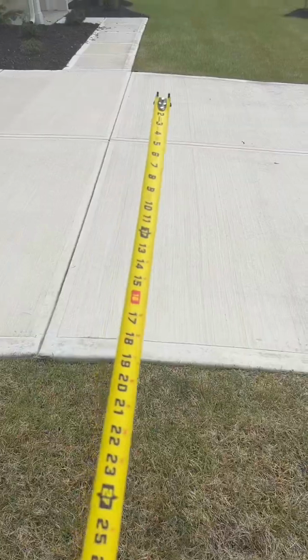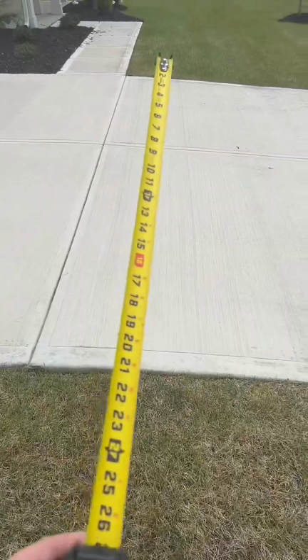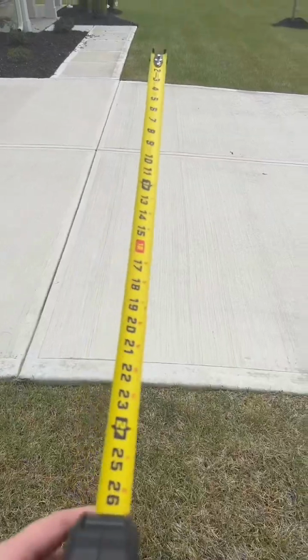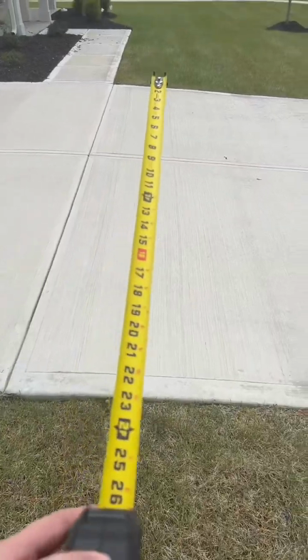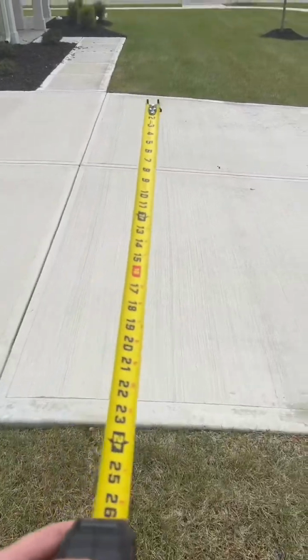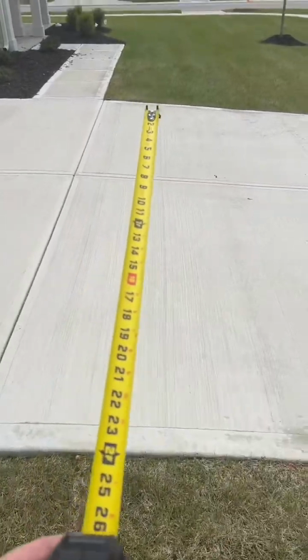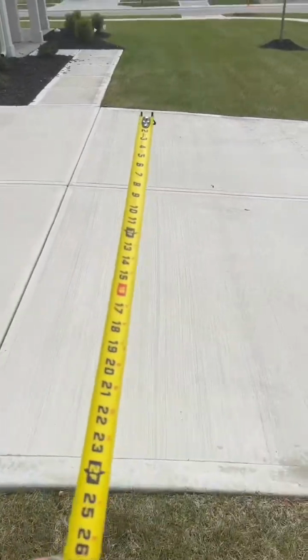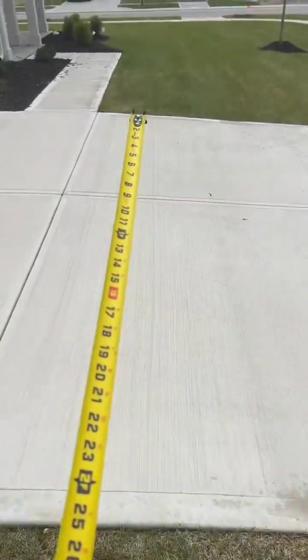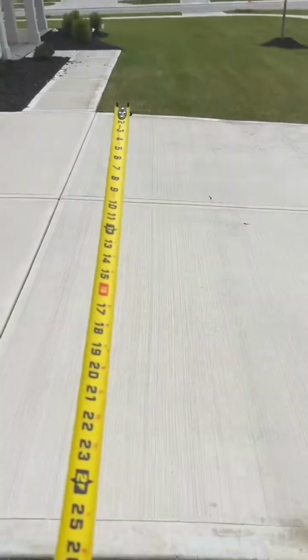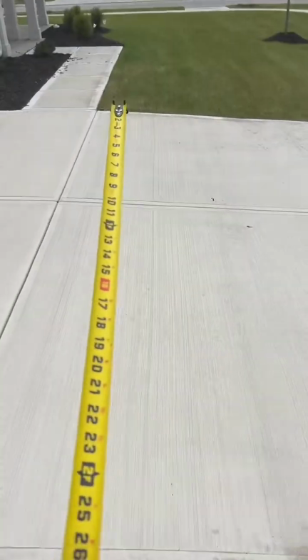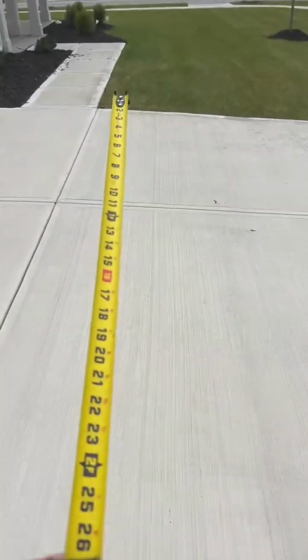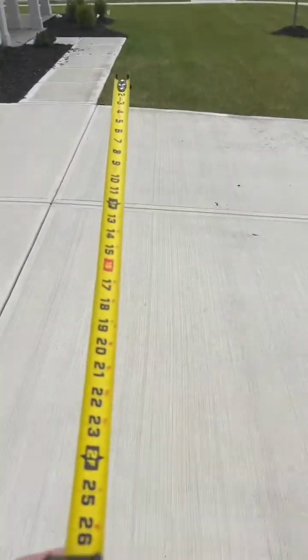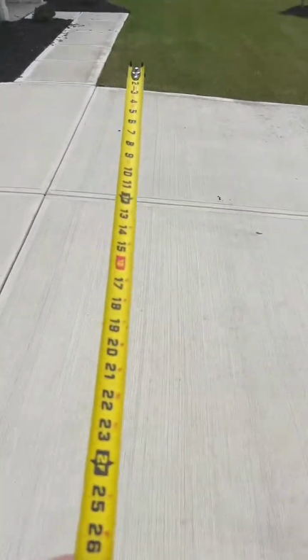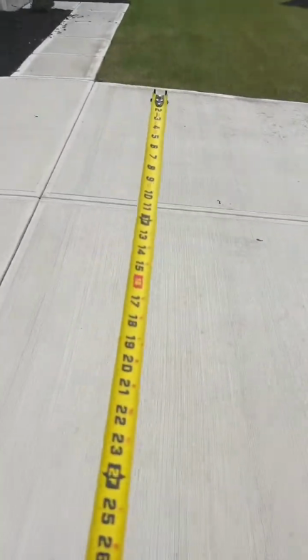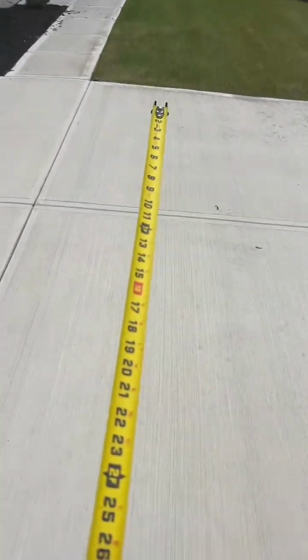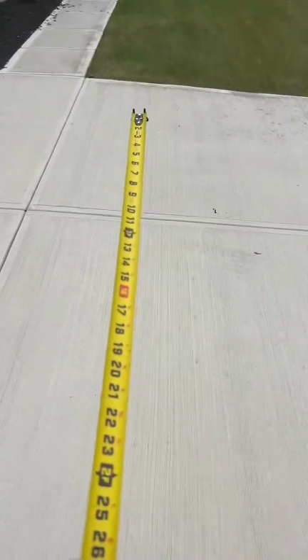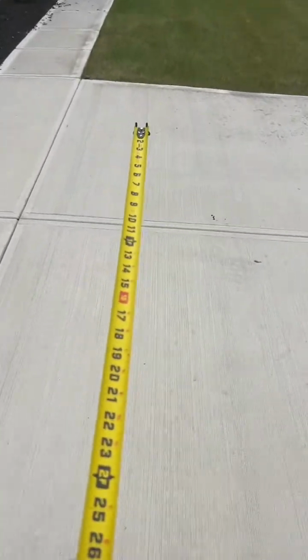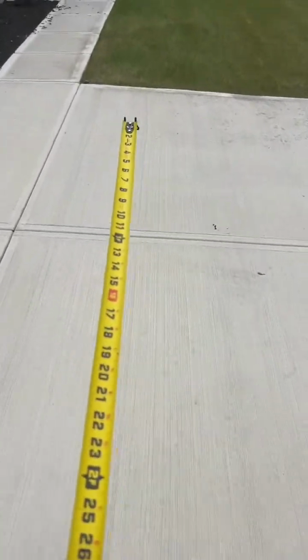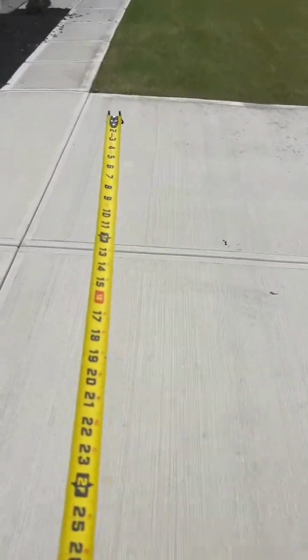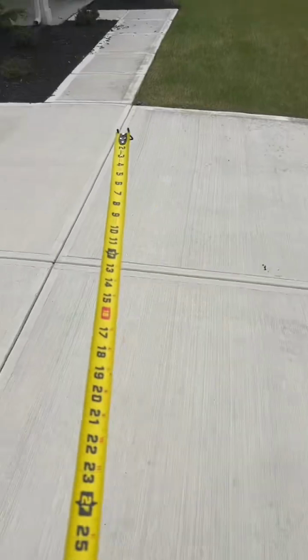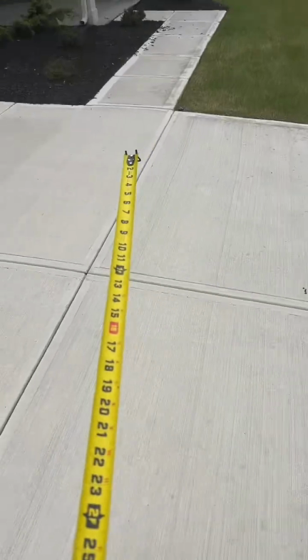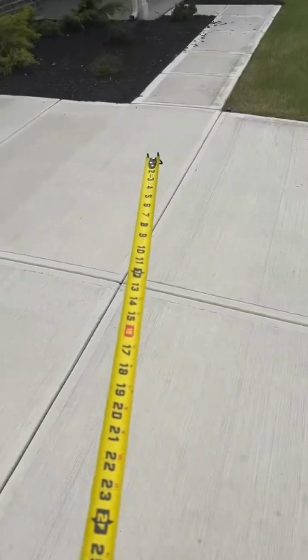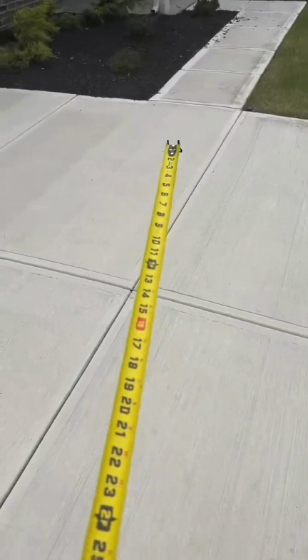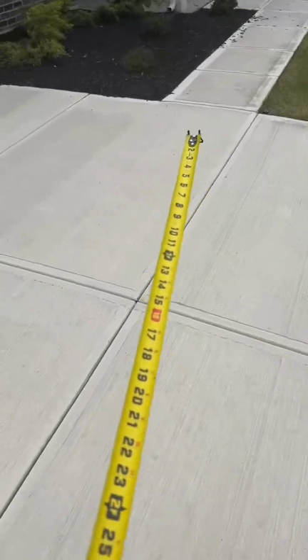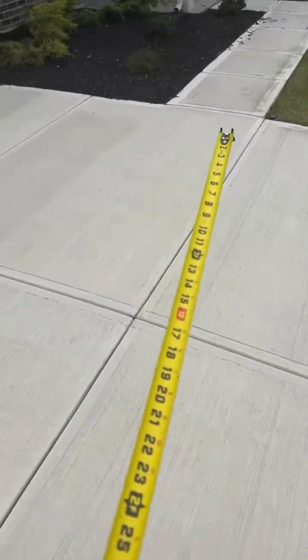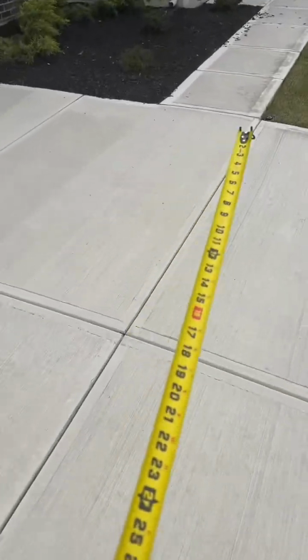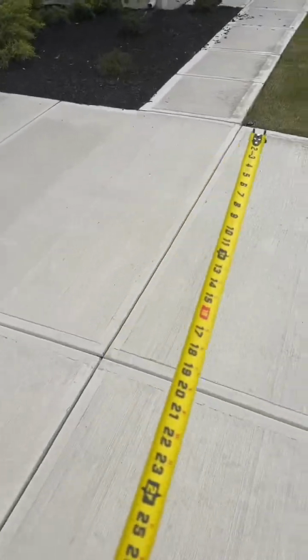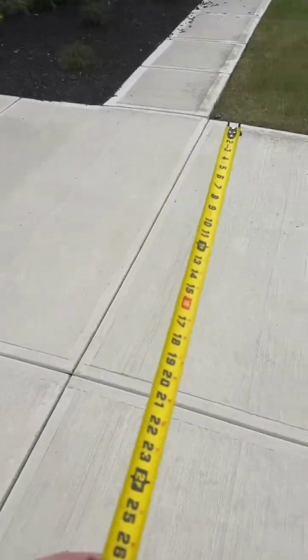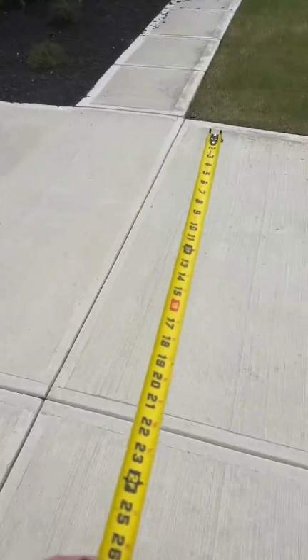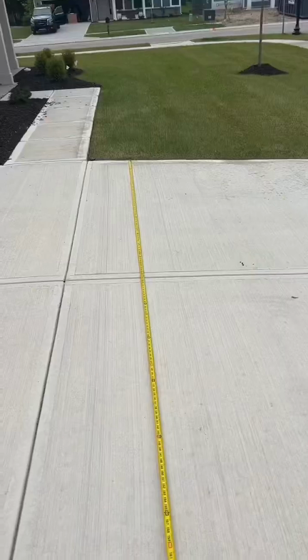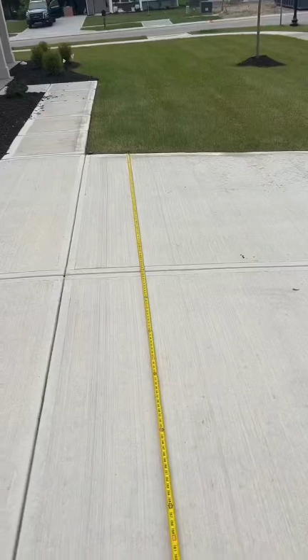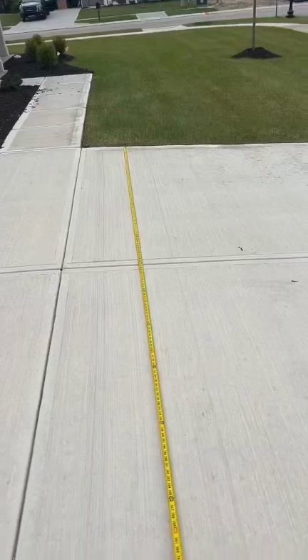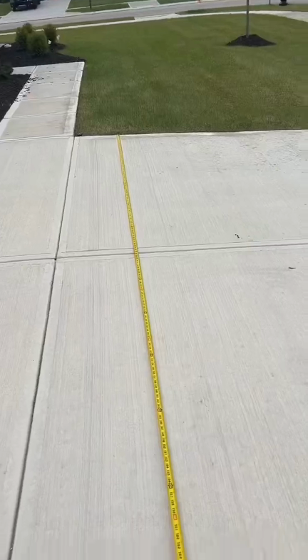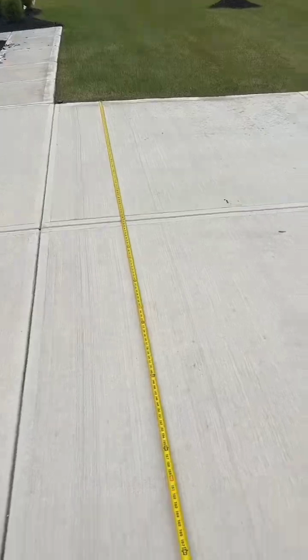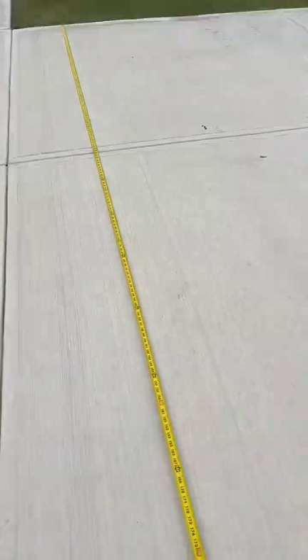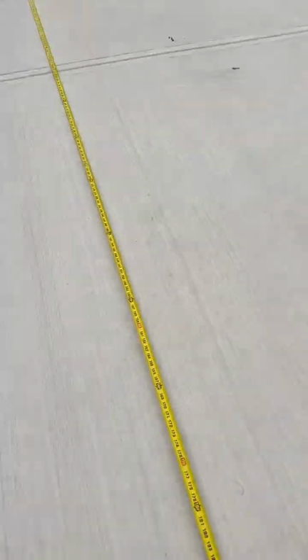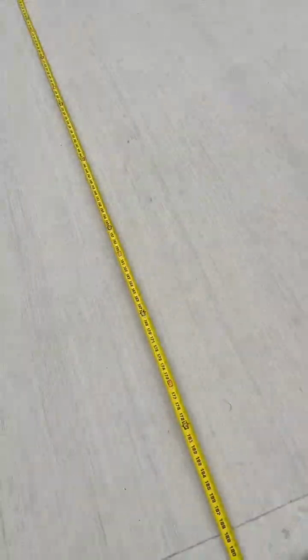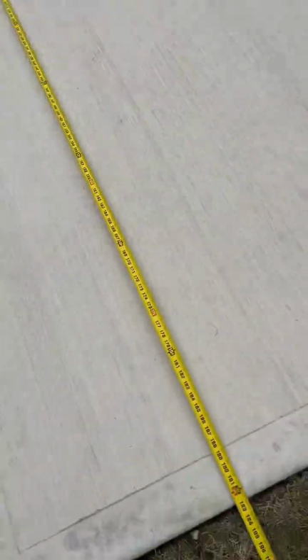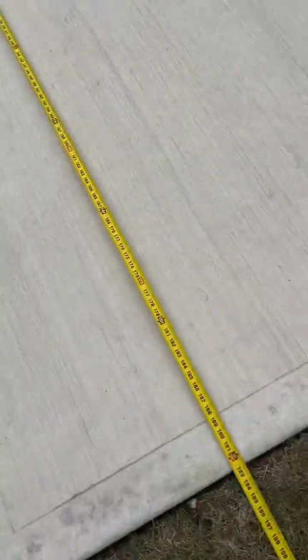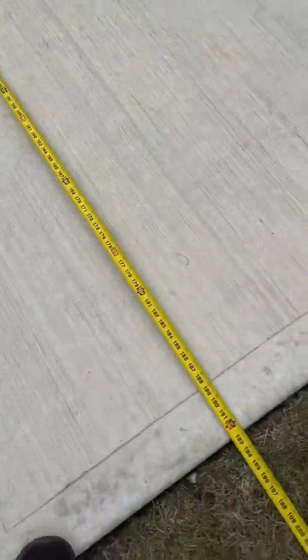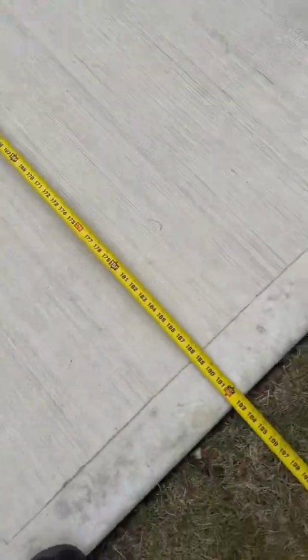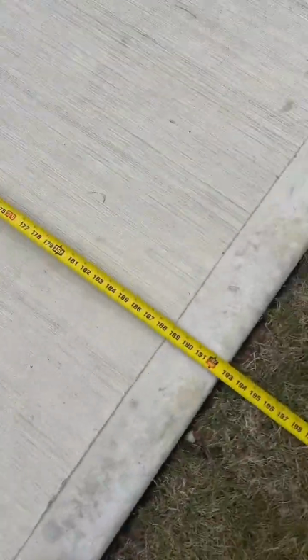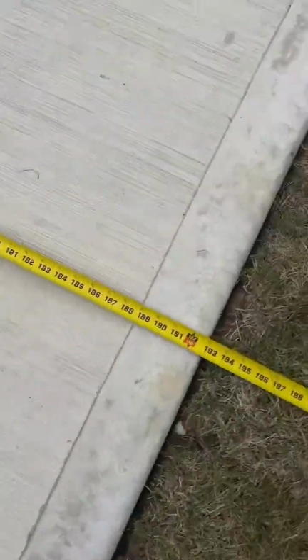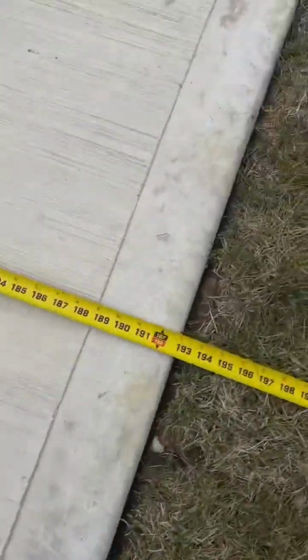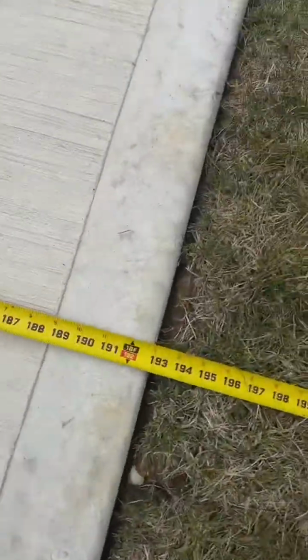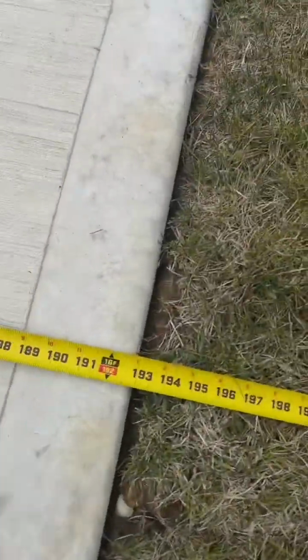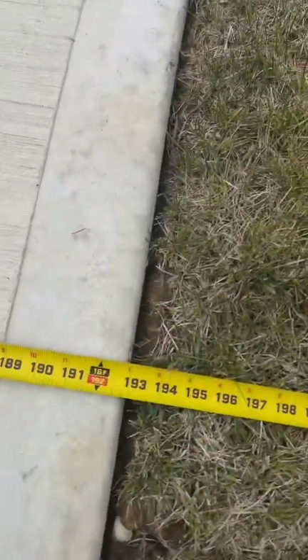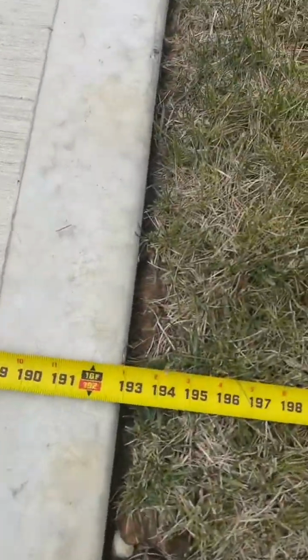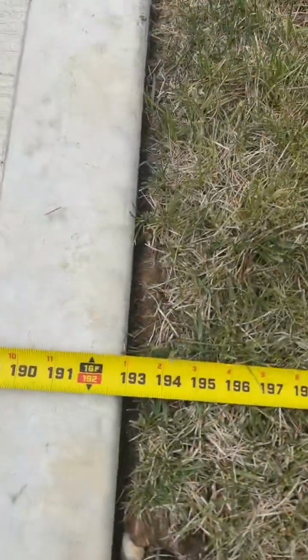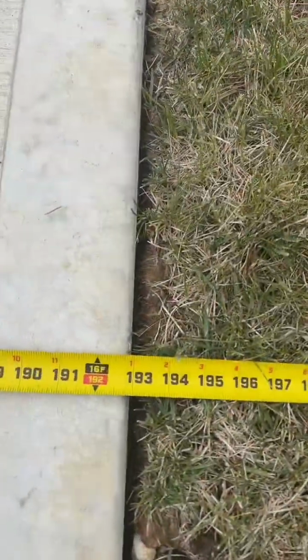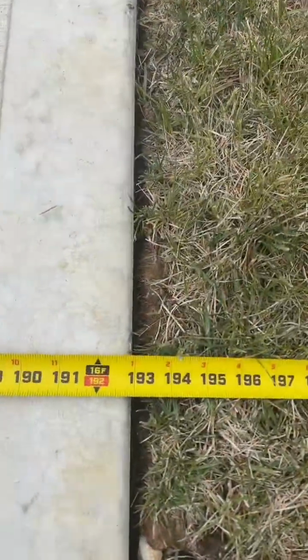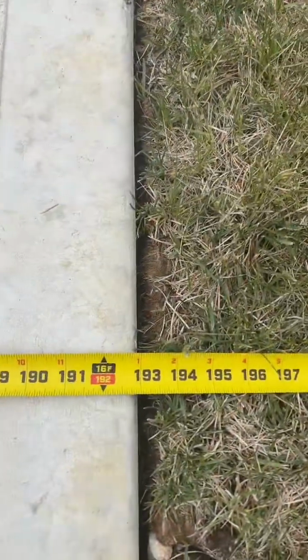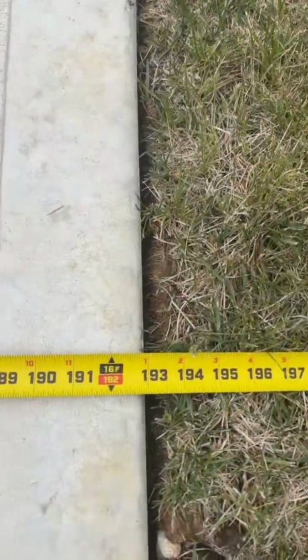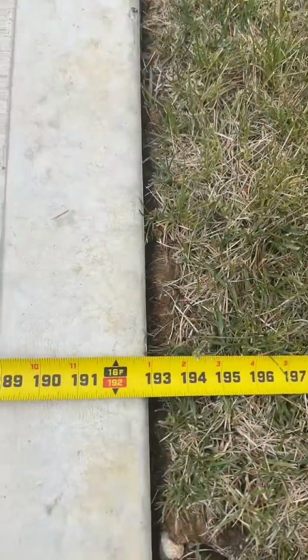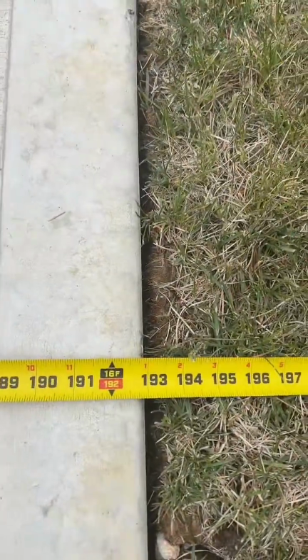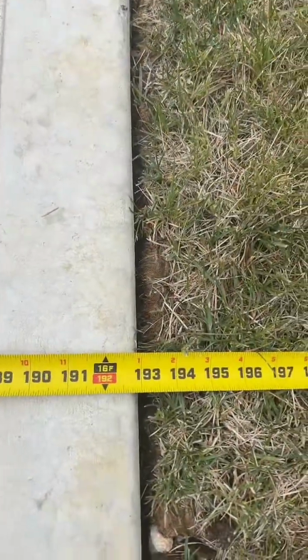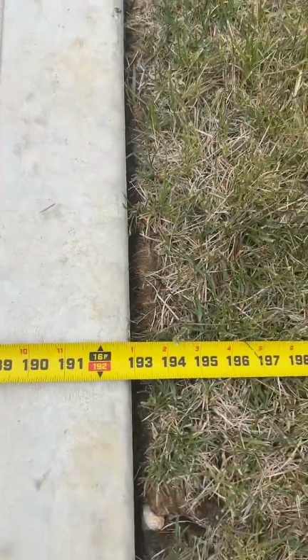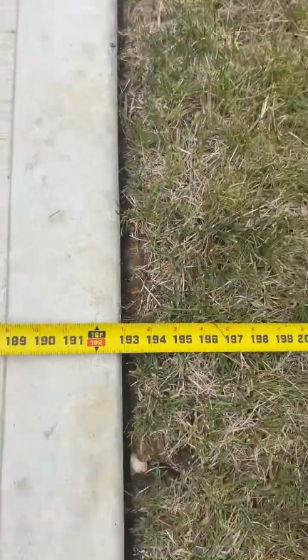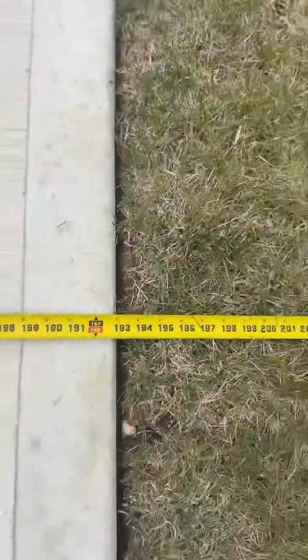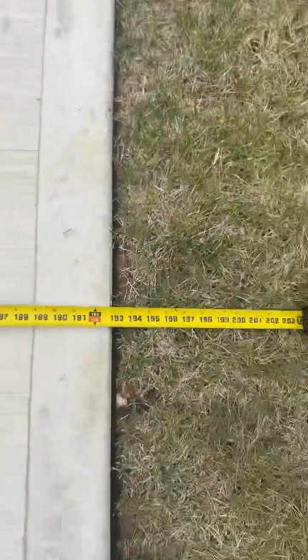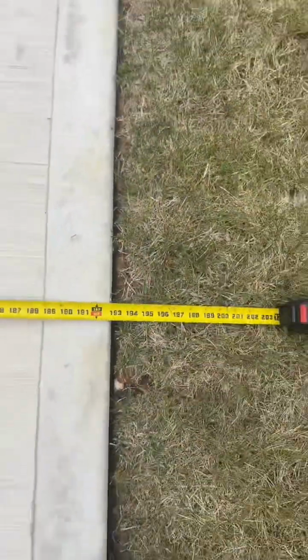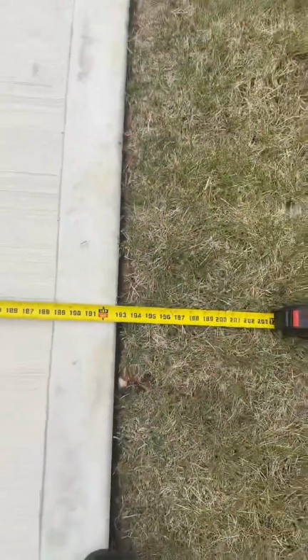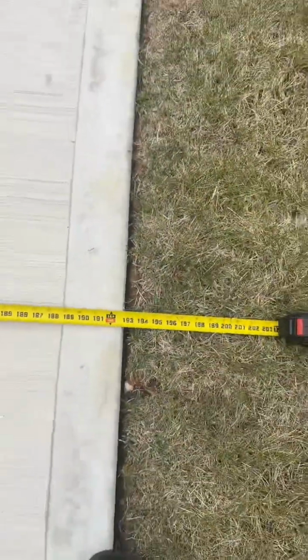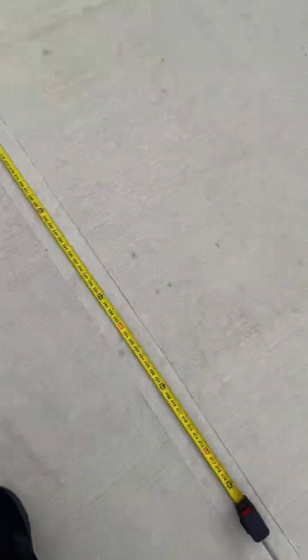First off, let's put the tape measure down and see how wide the driveway is. Just like that, tape measure's down and it should be 16 feet — it's a little bit wider.